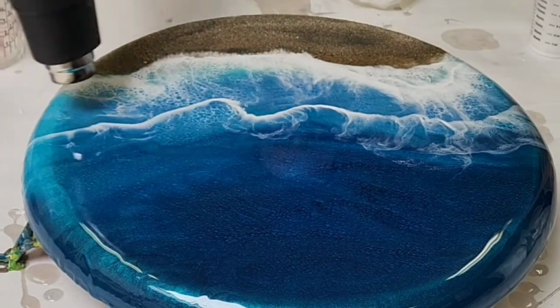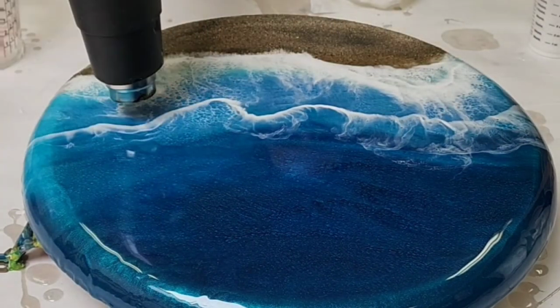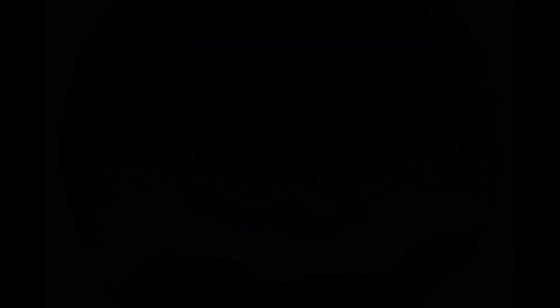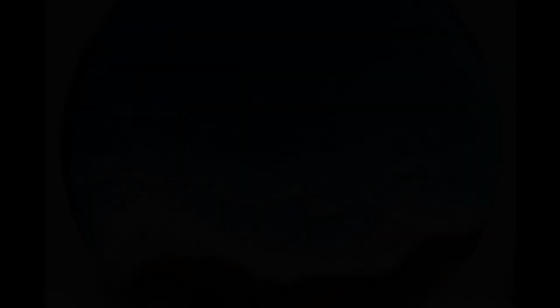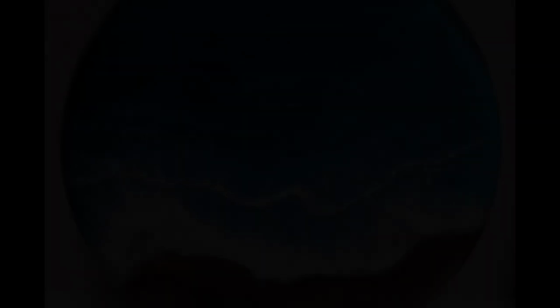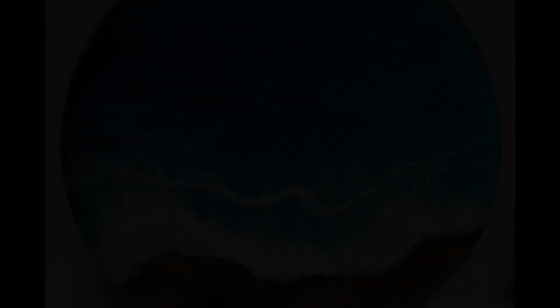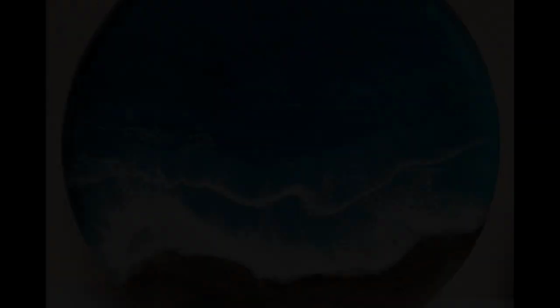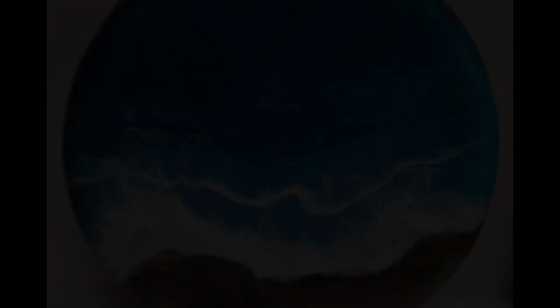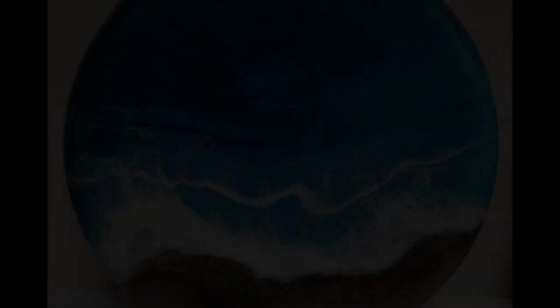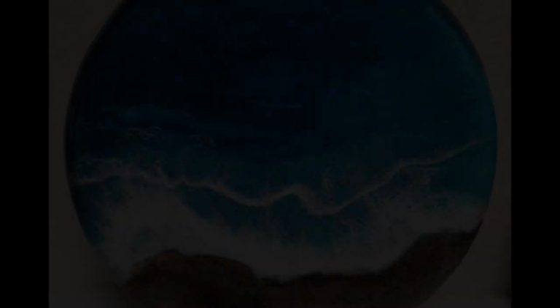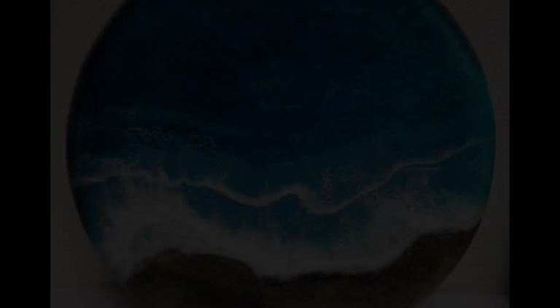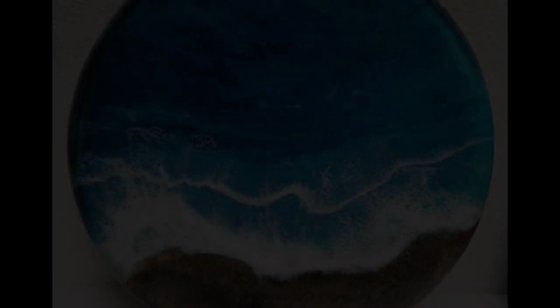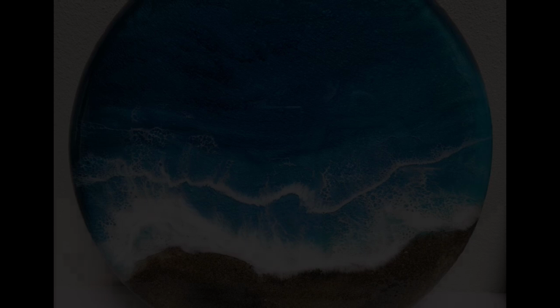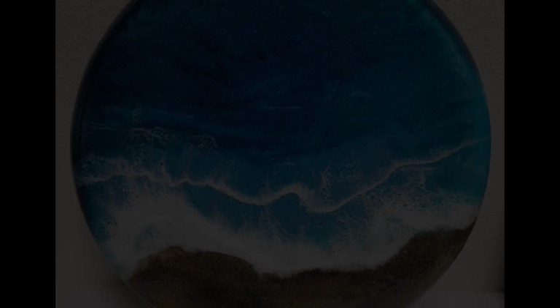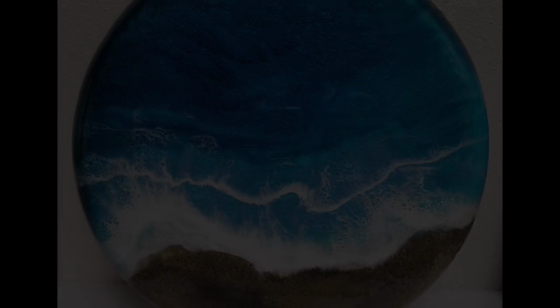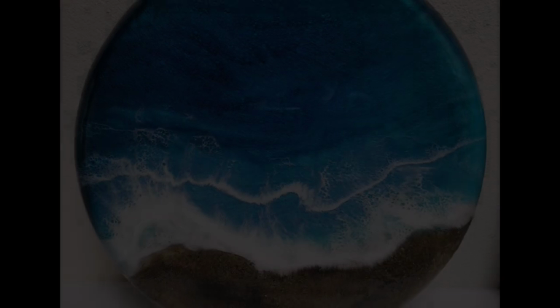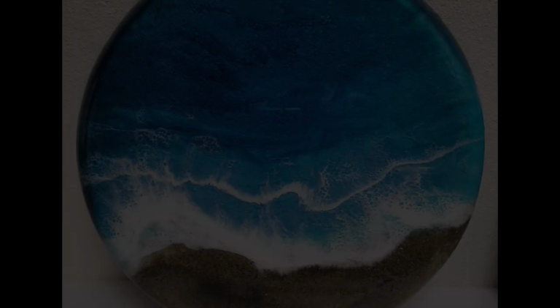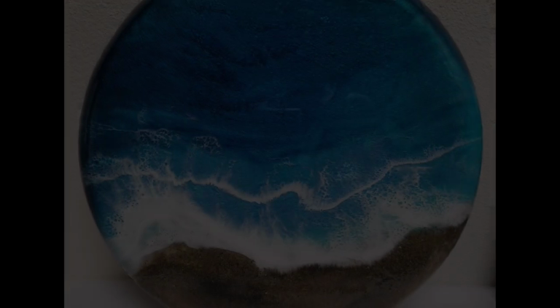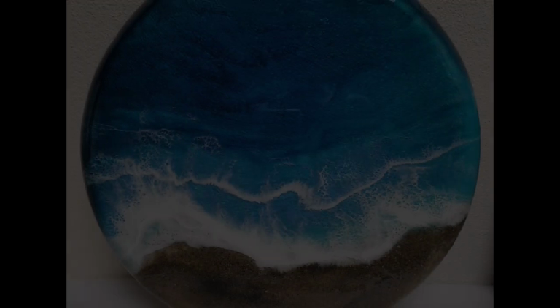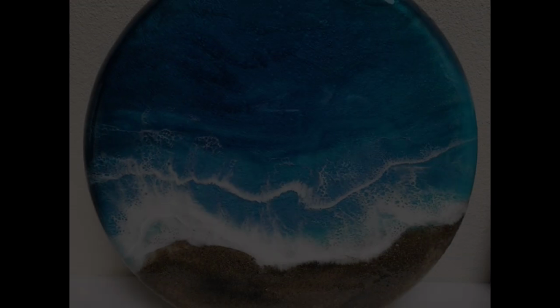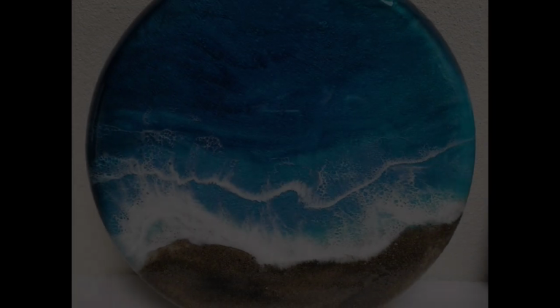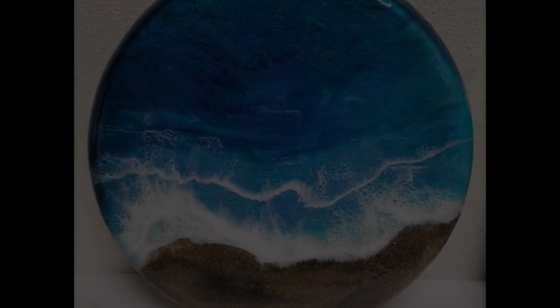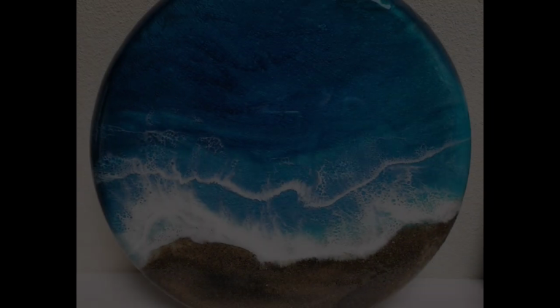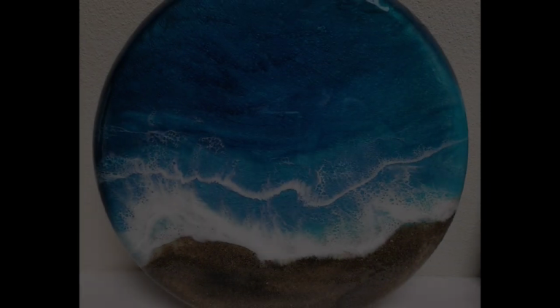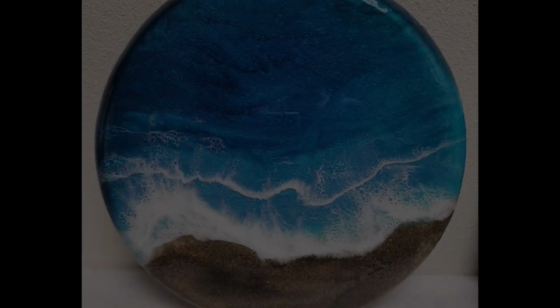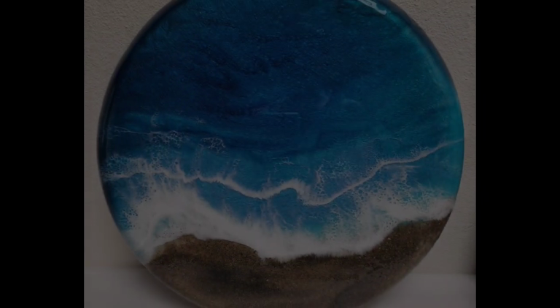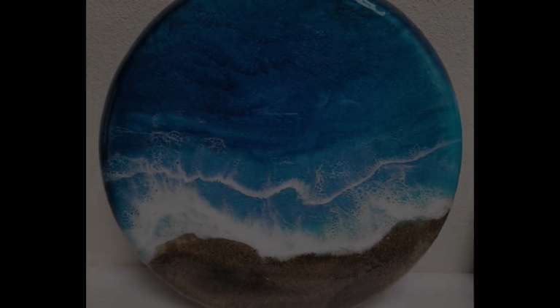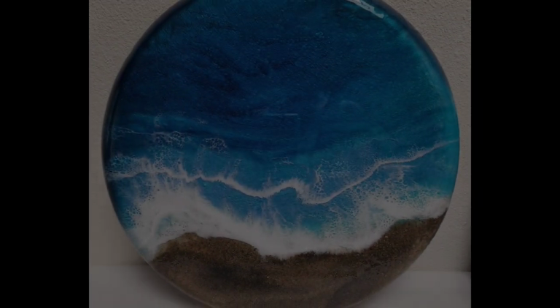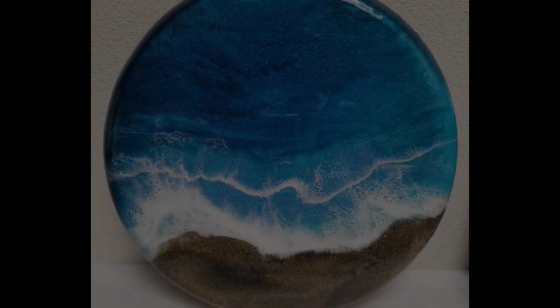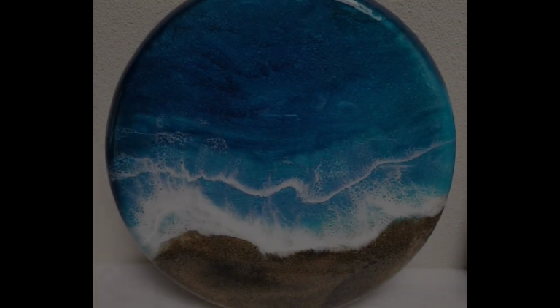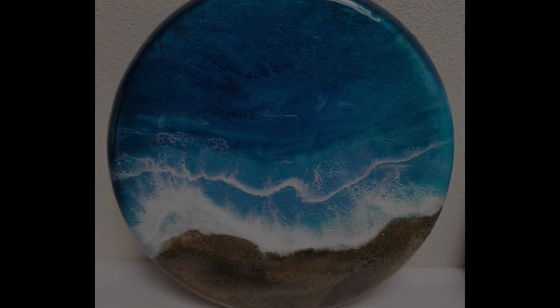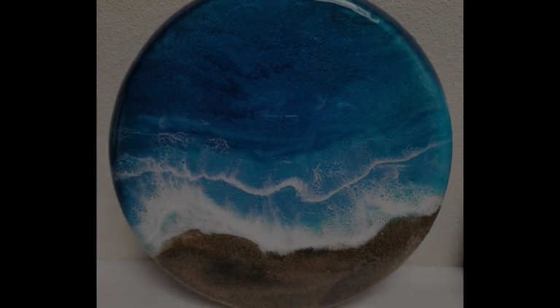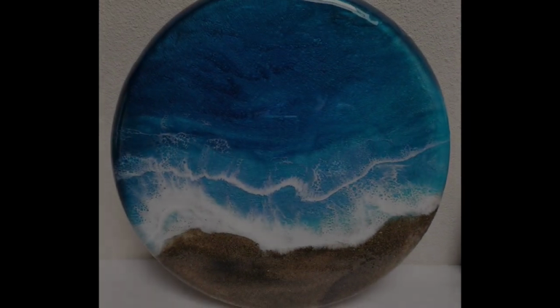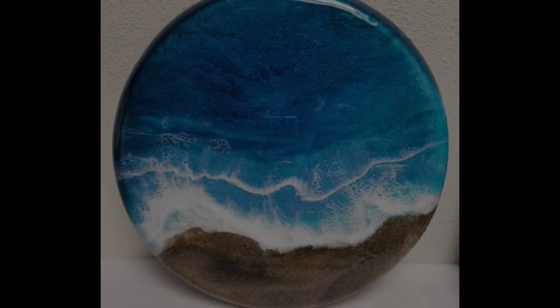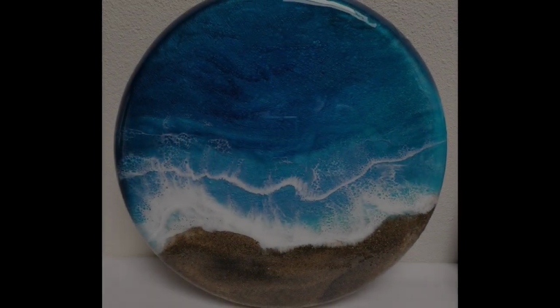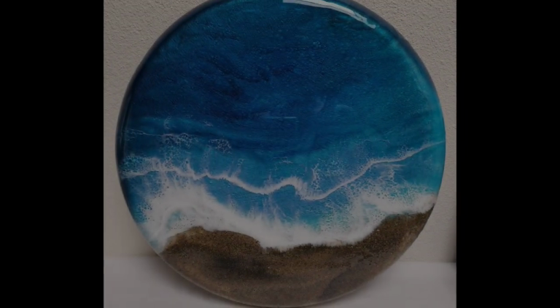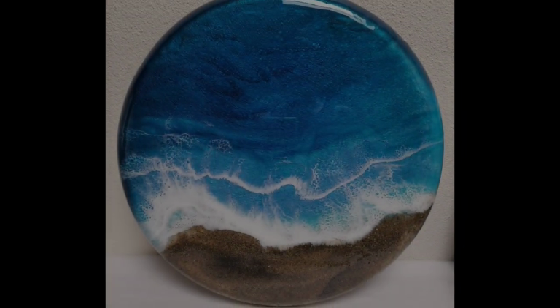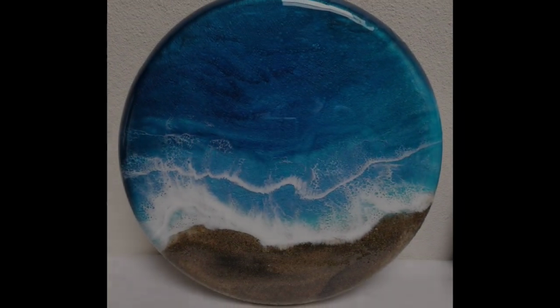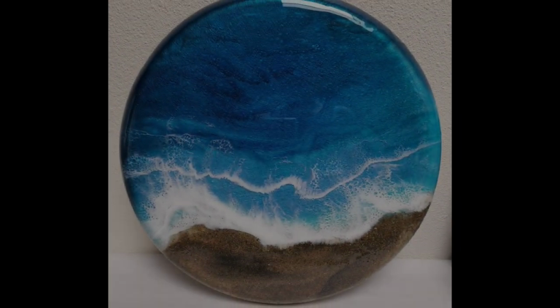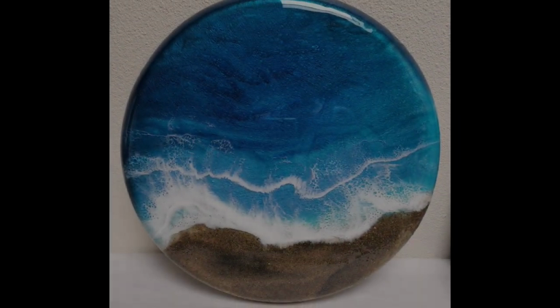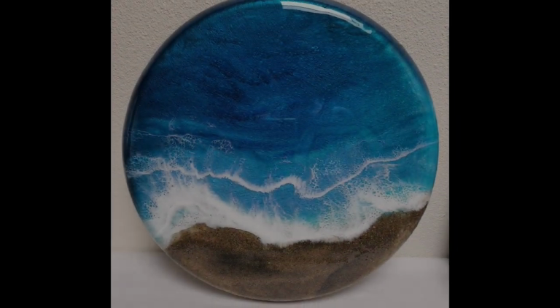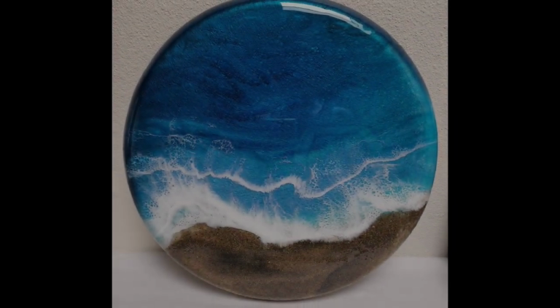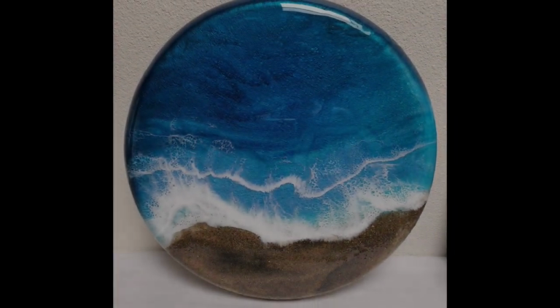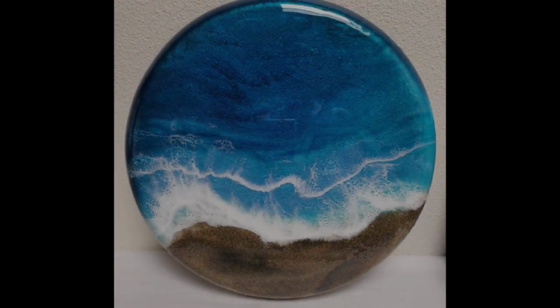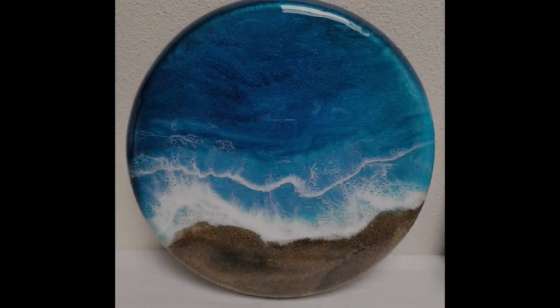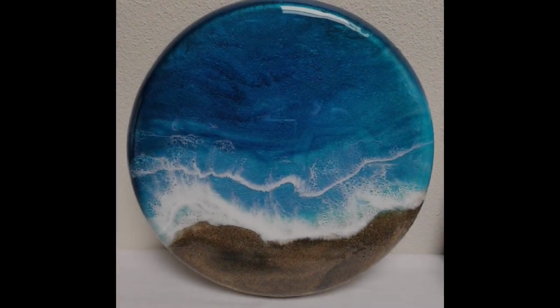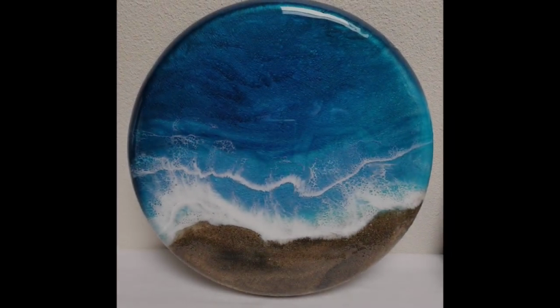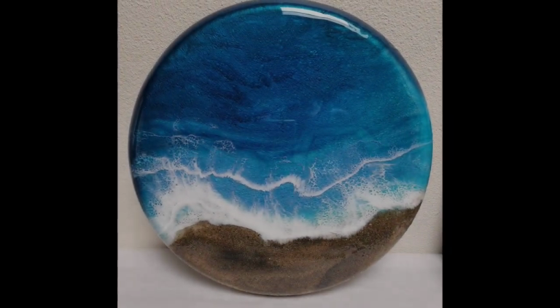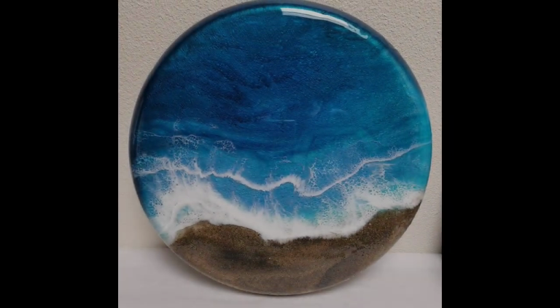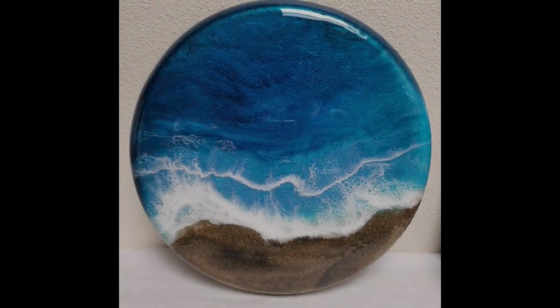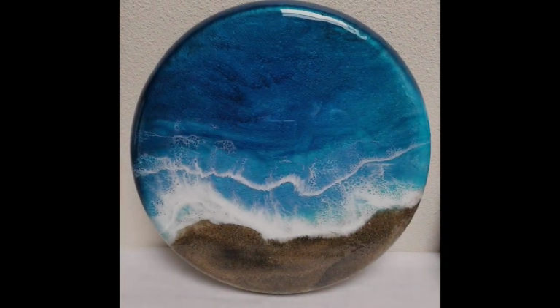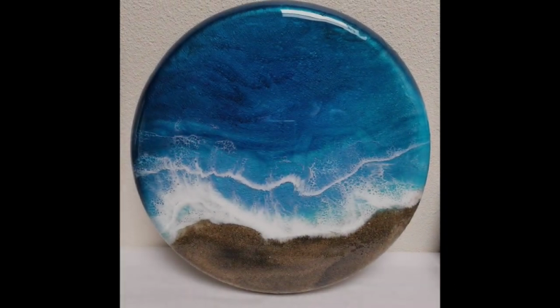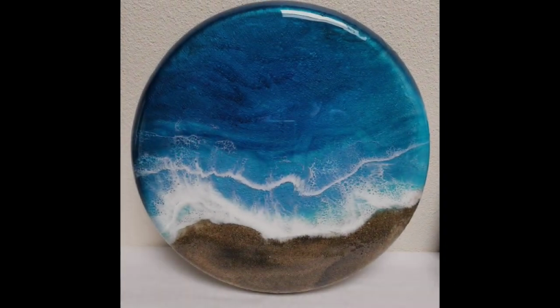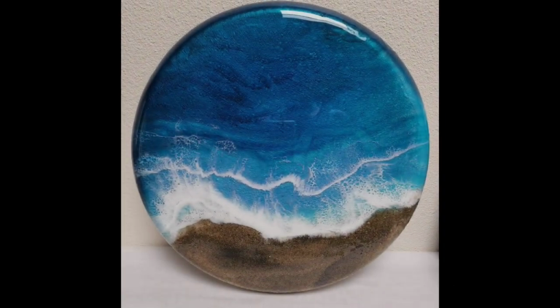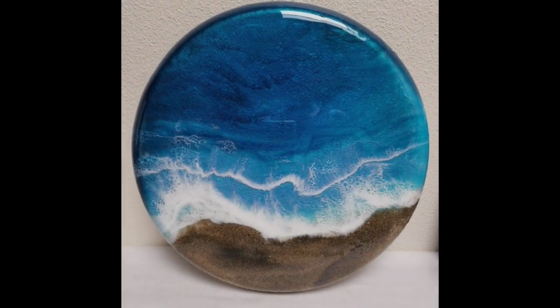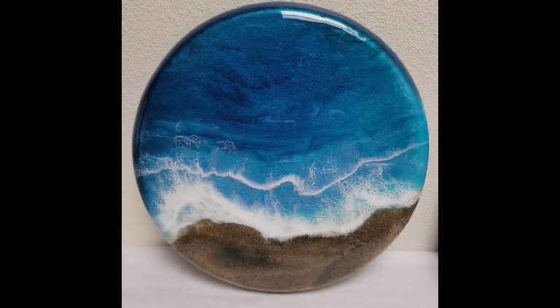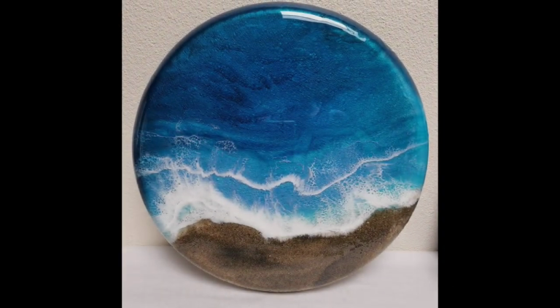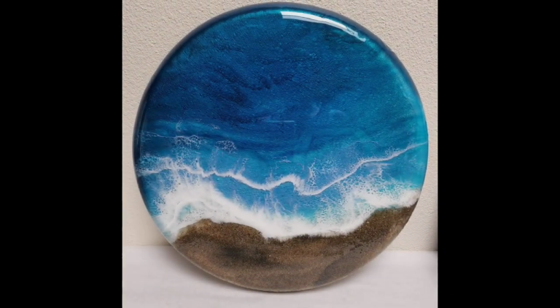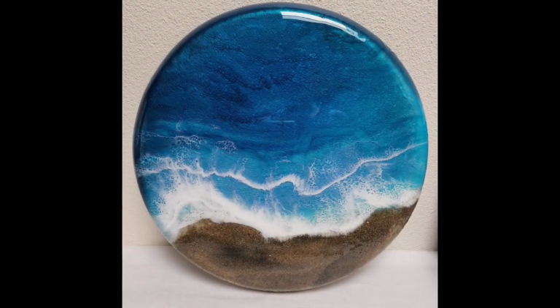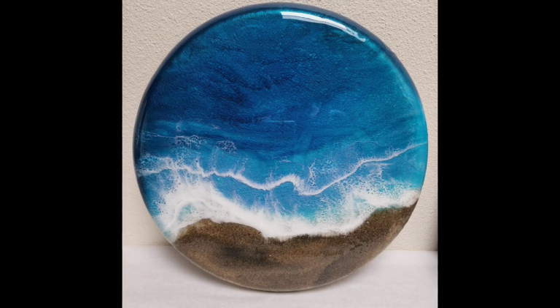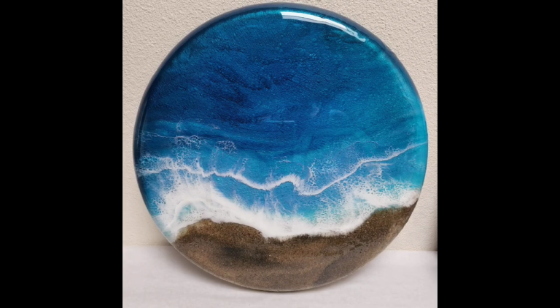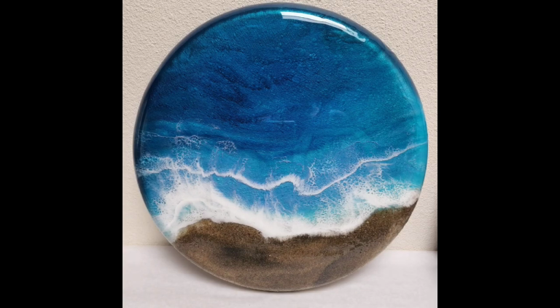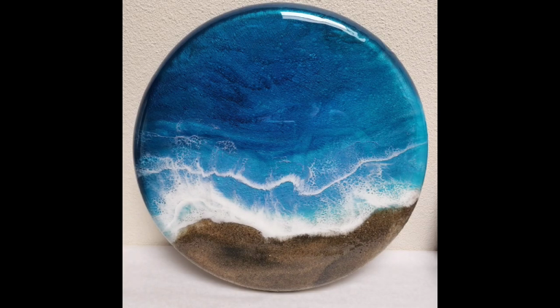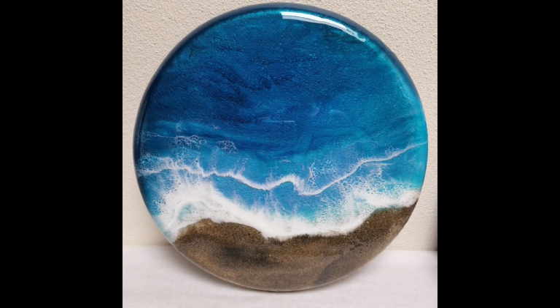Once that second layer was dry, I put a final layer on it, and here's how it looks complete. Thank you so much for watching!